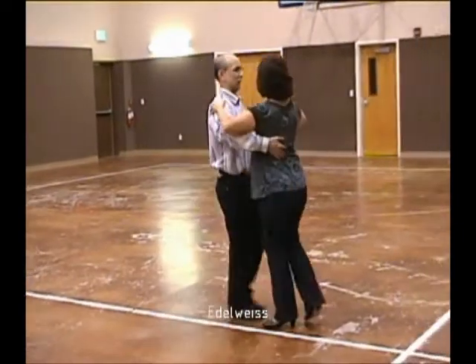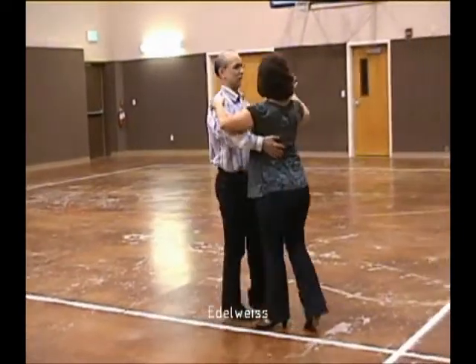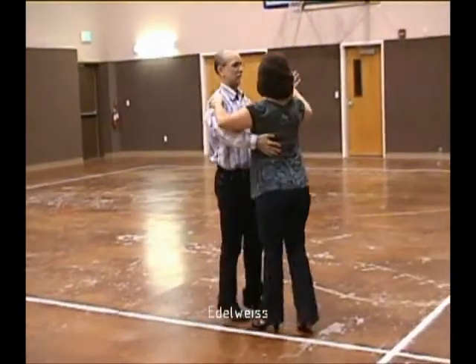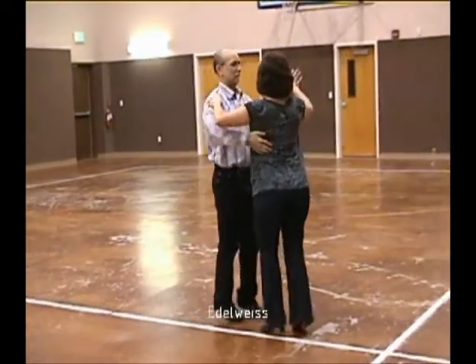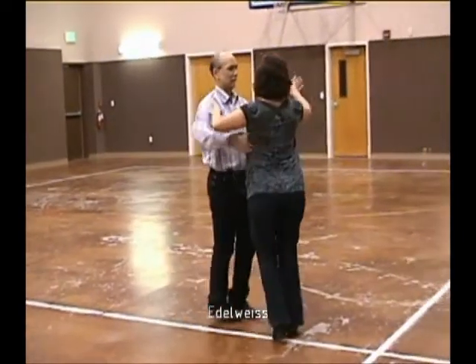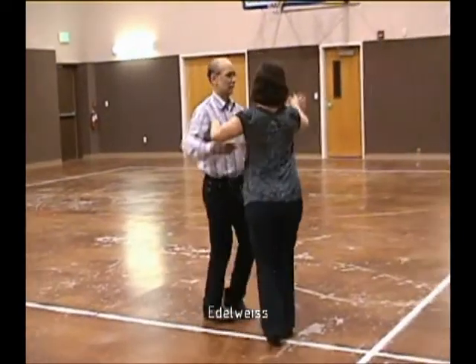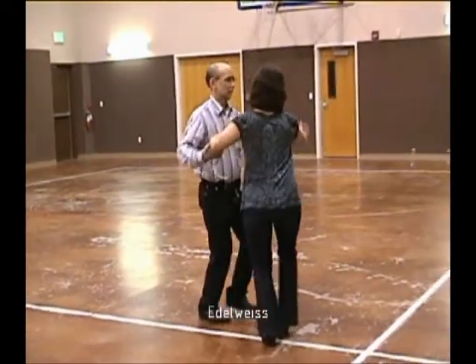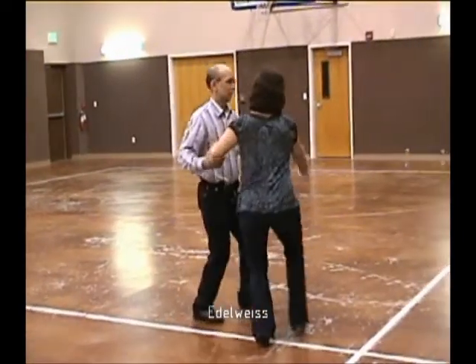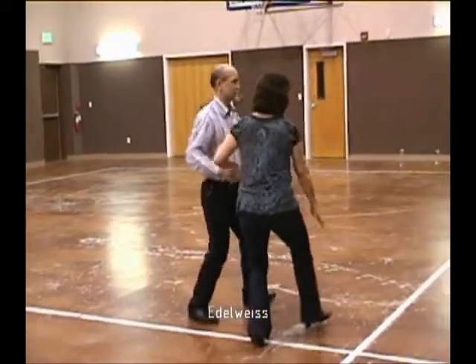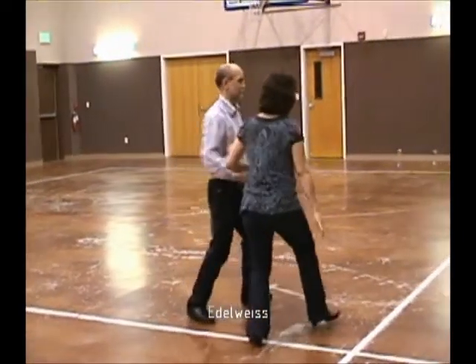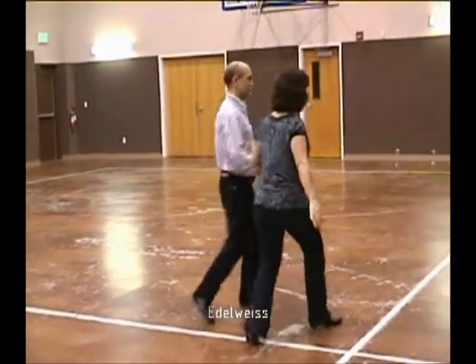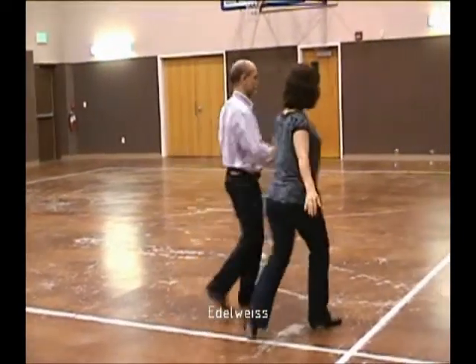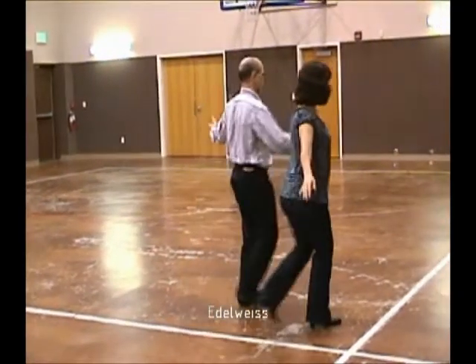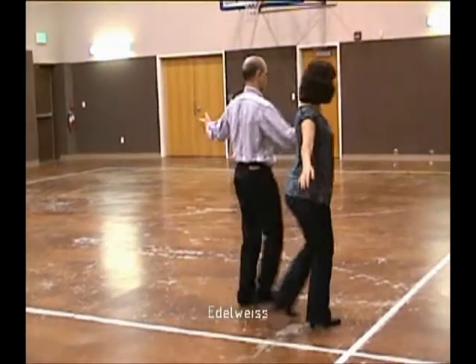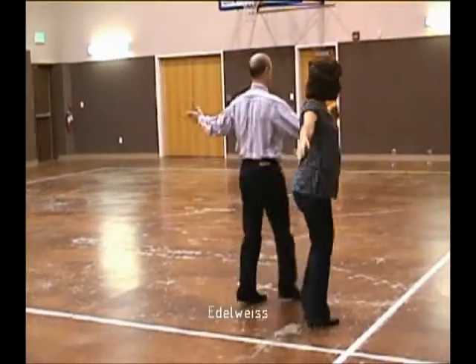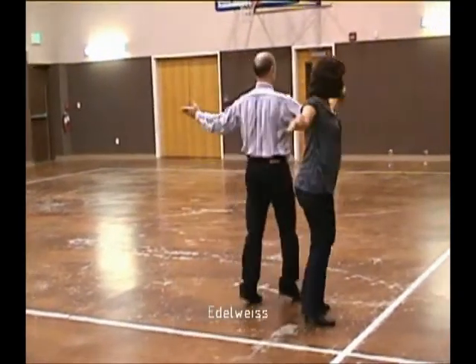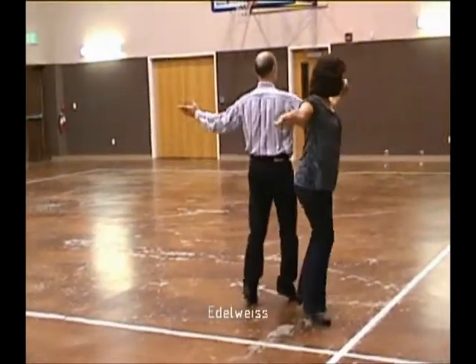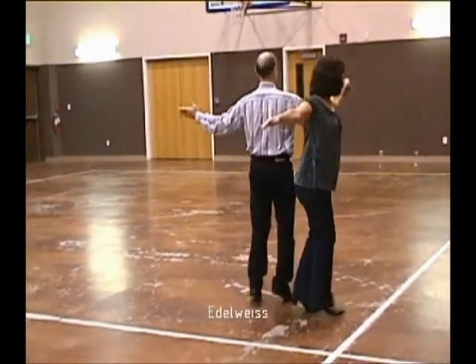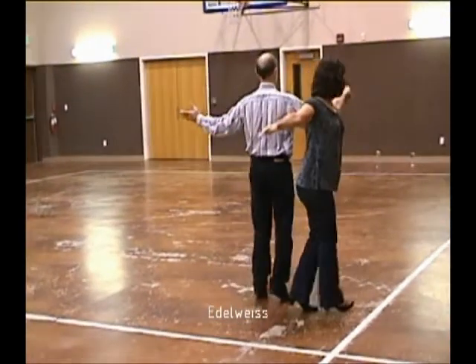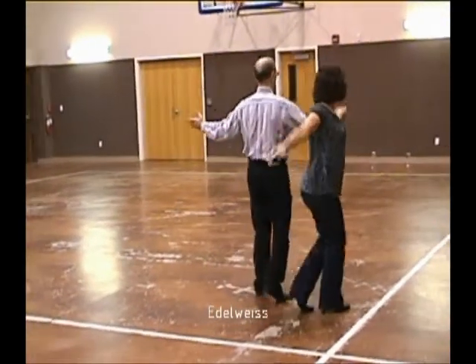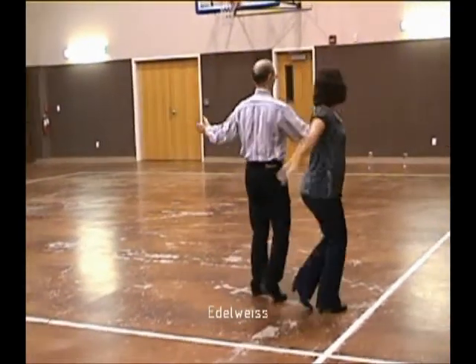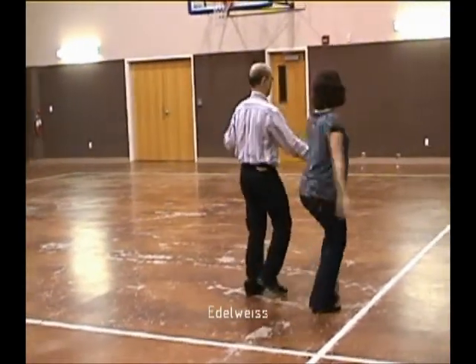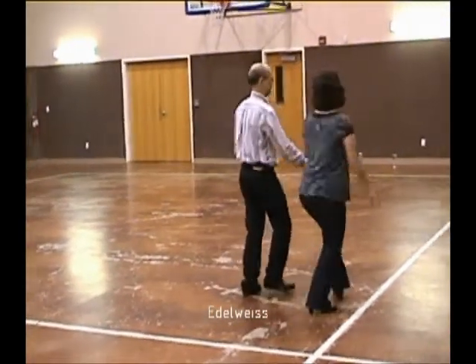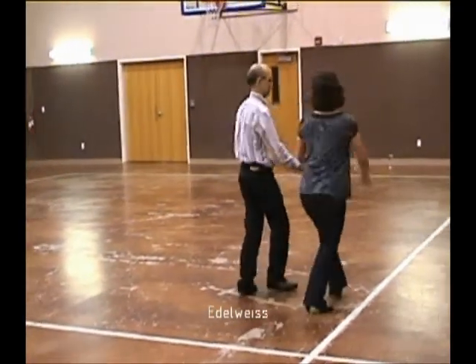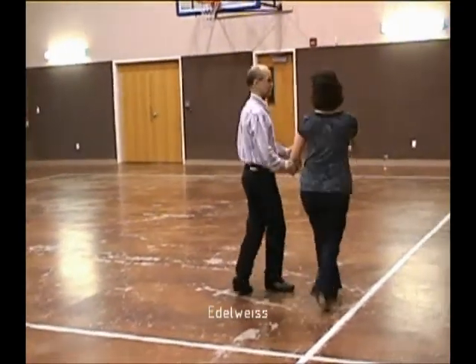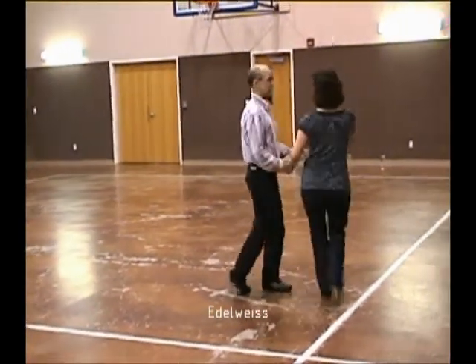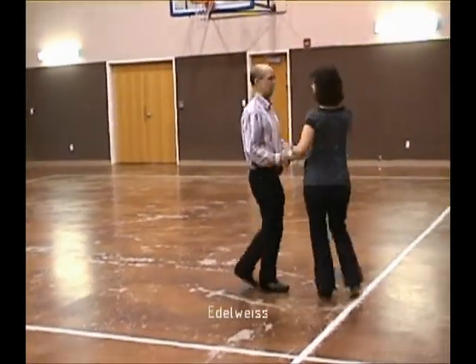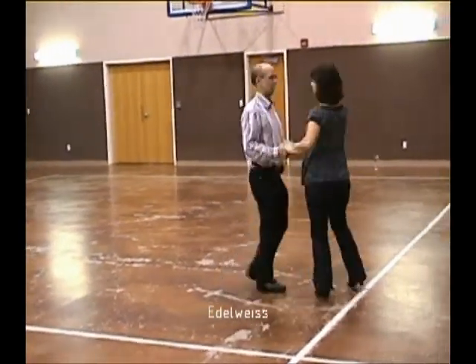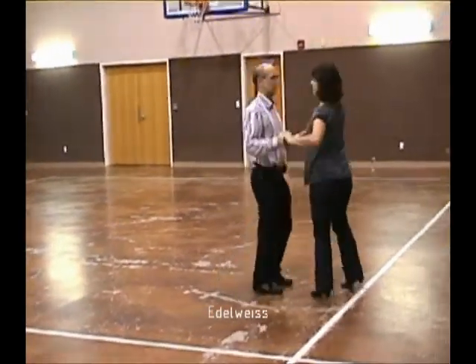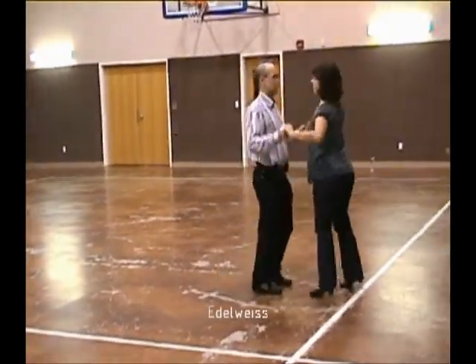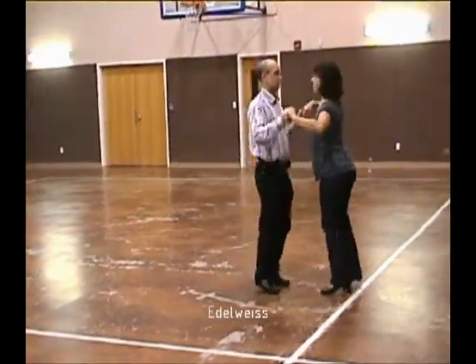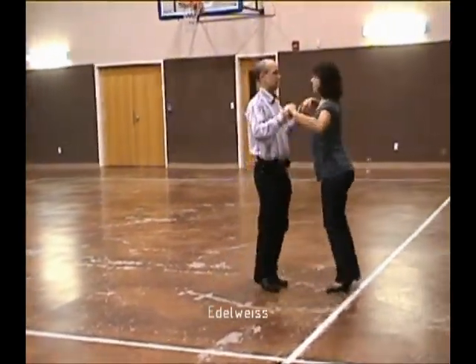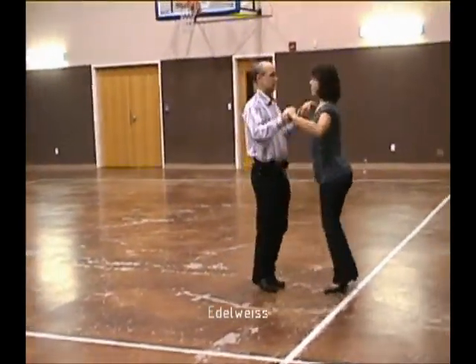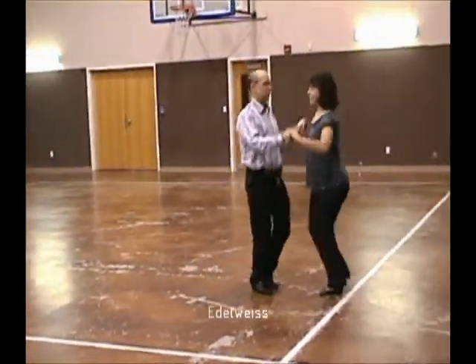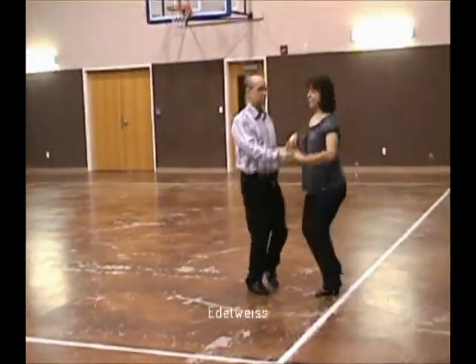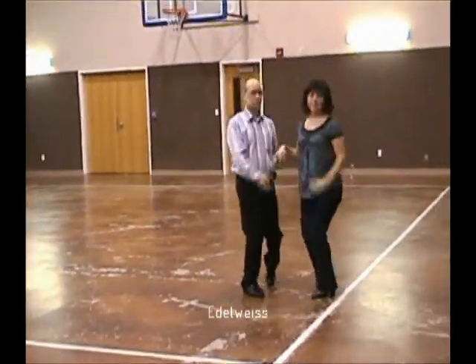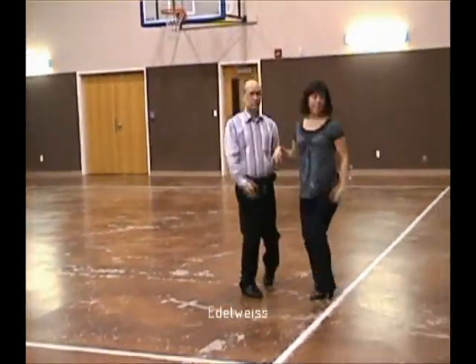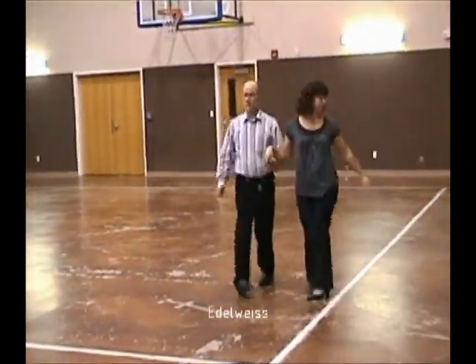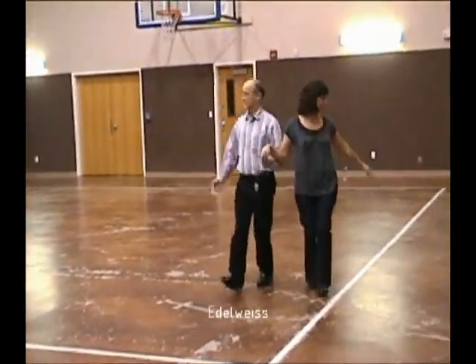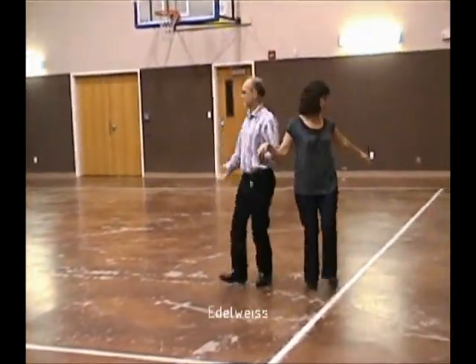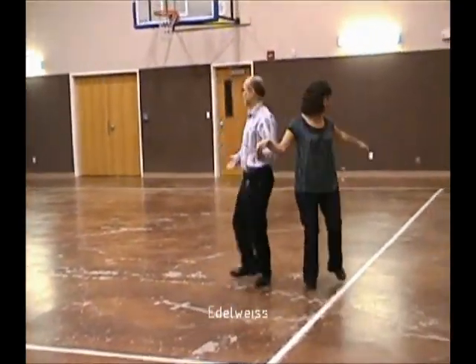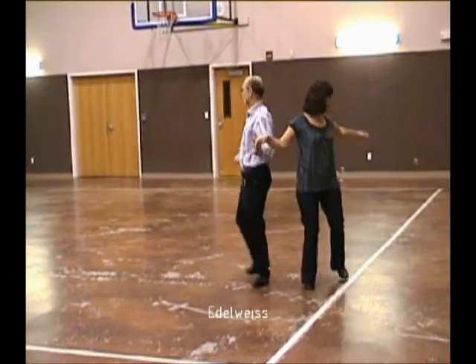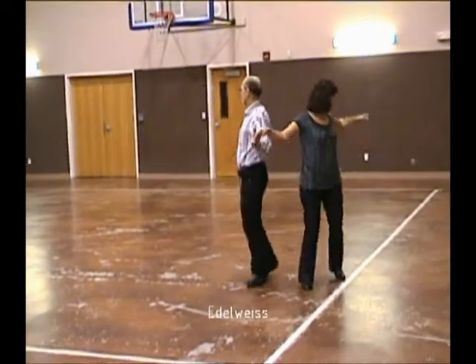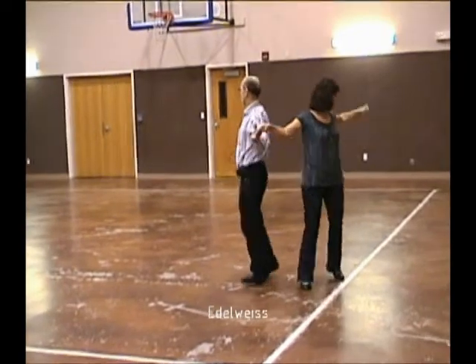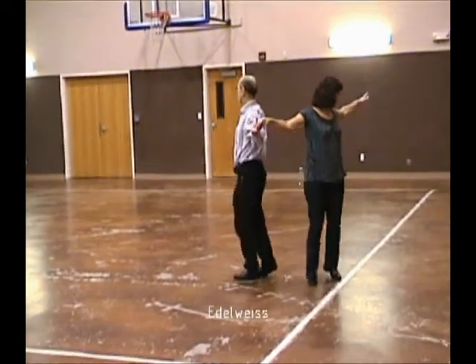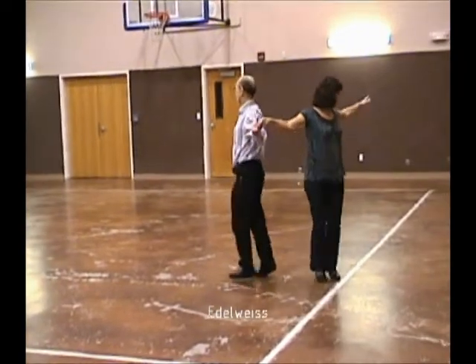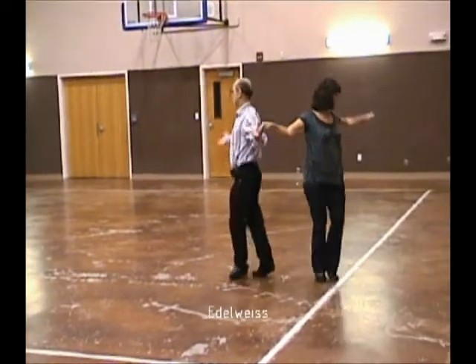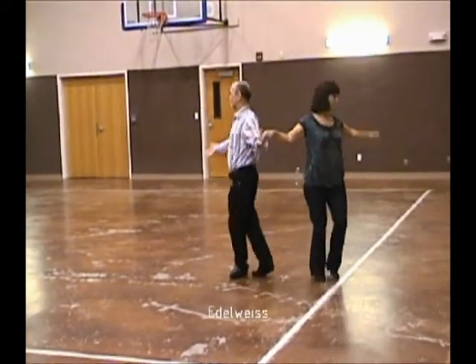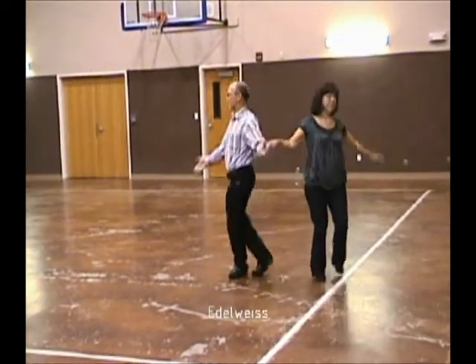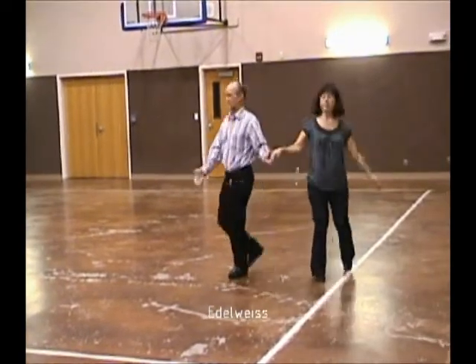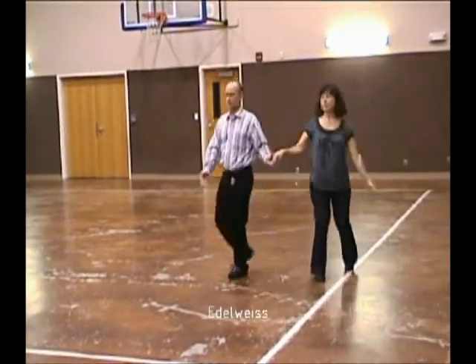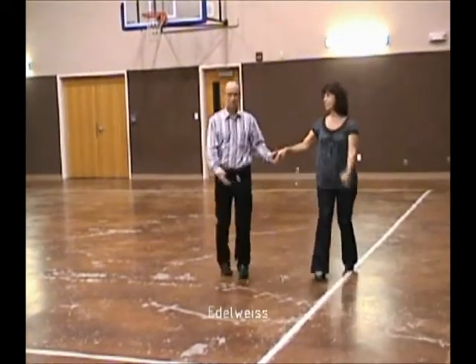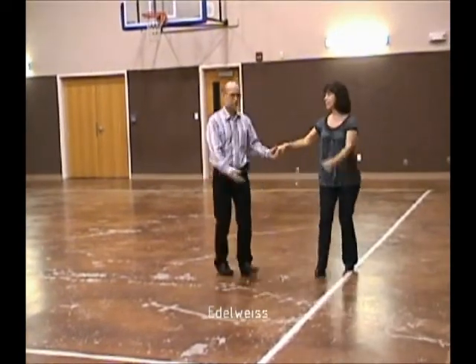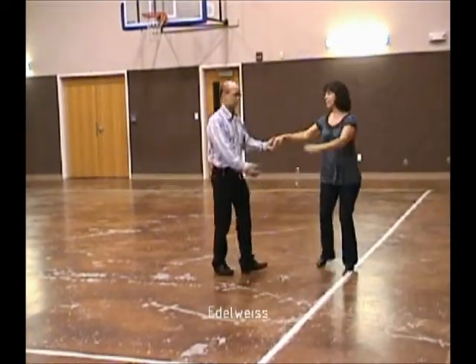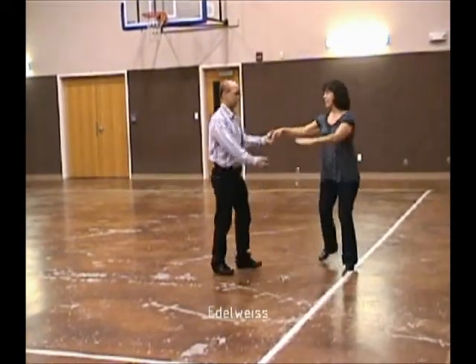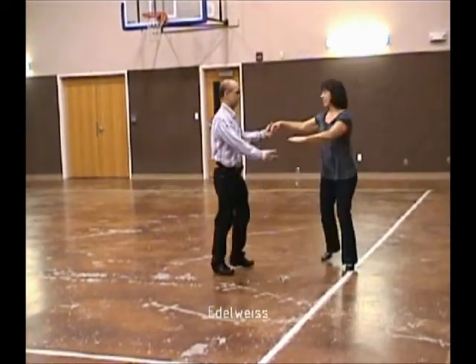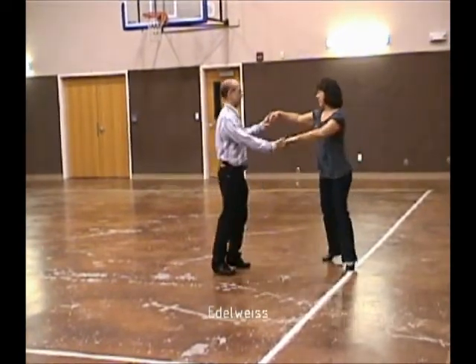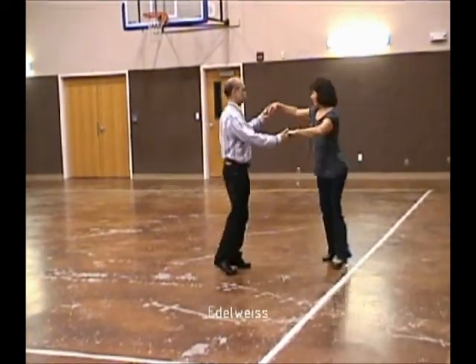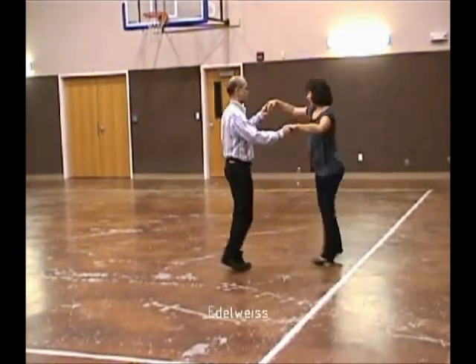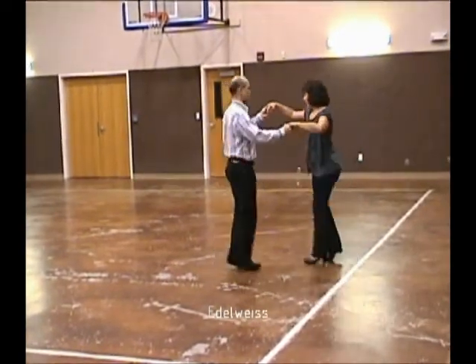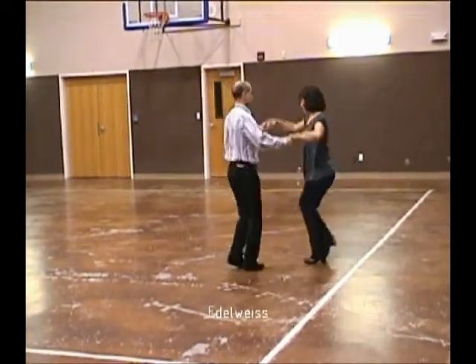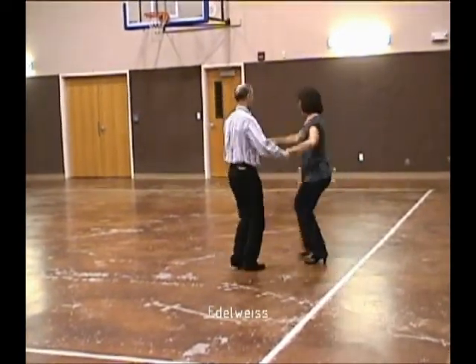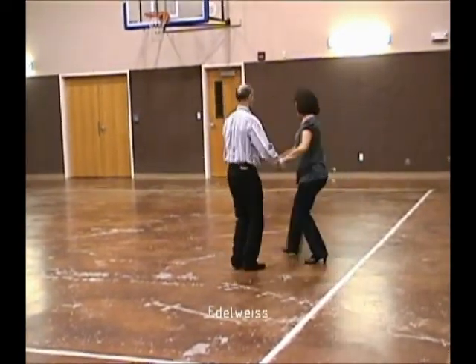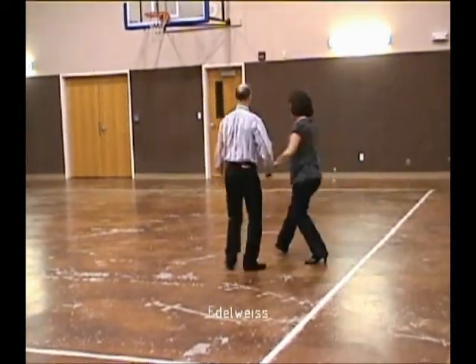Waltz away, and together. Back up waltz, and together, solo turn in six.